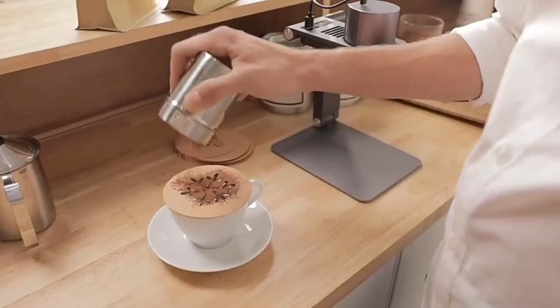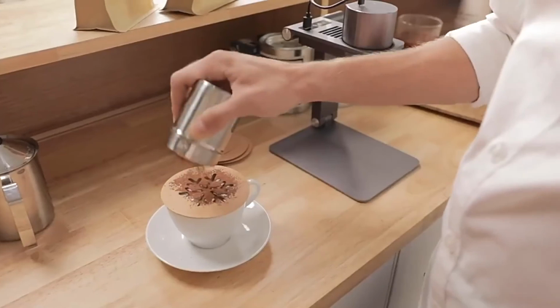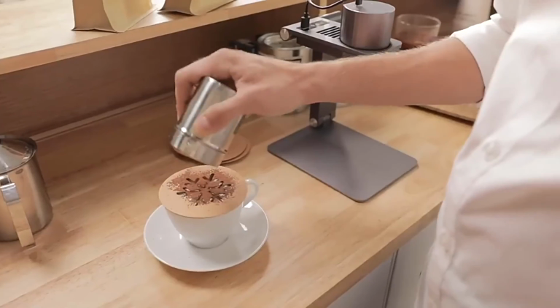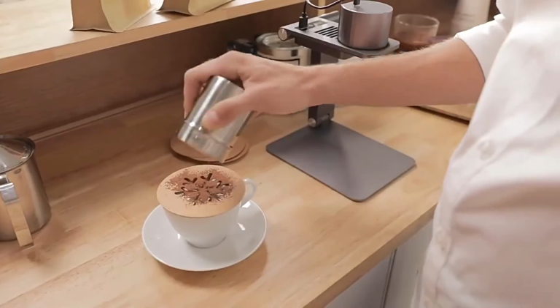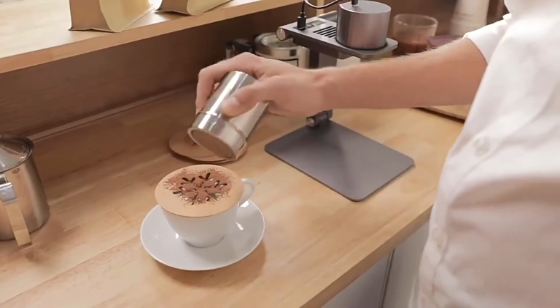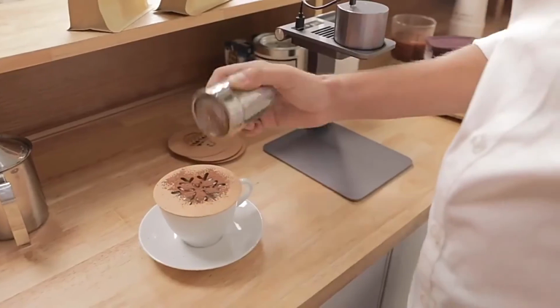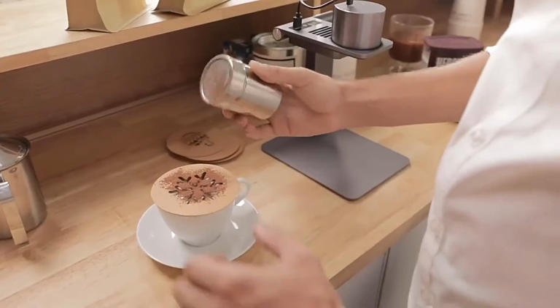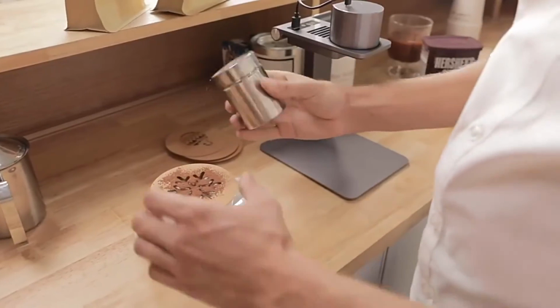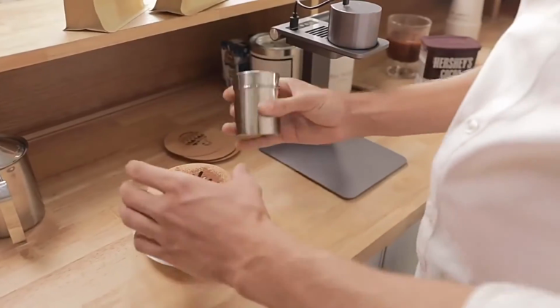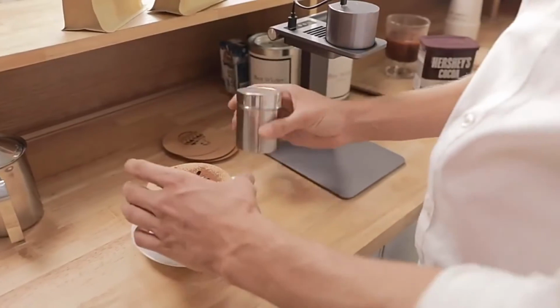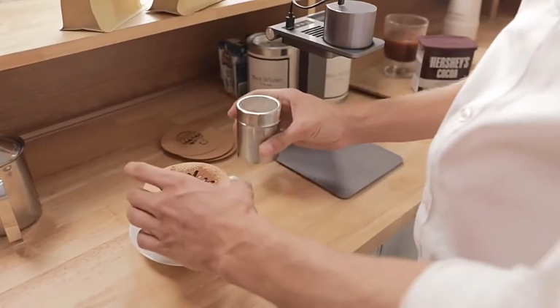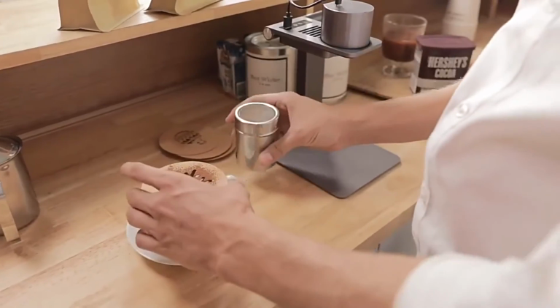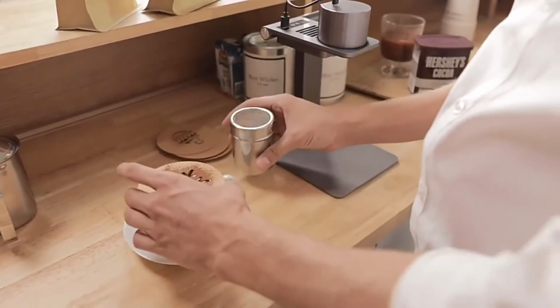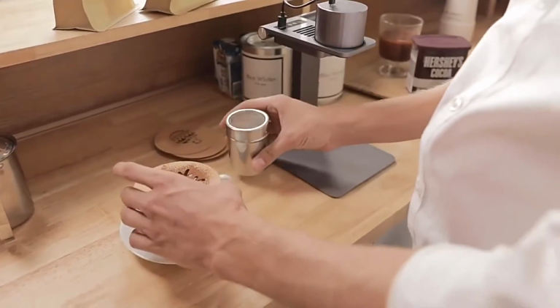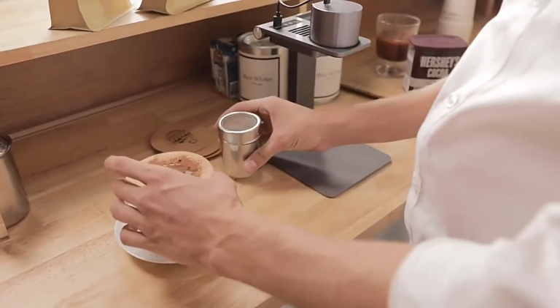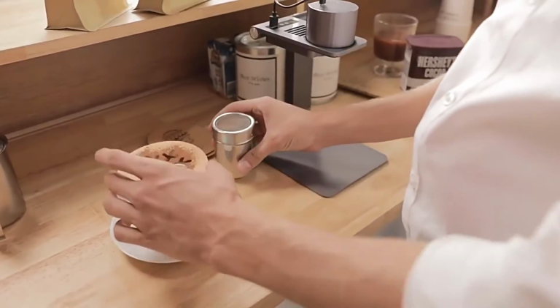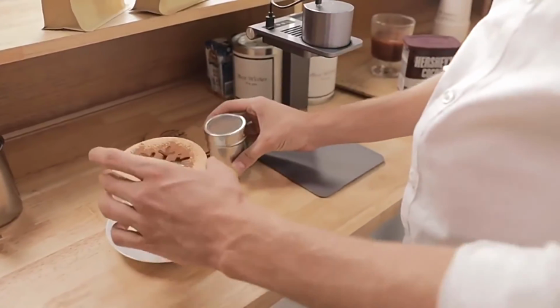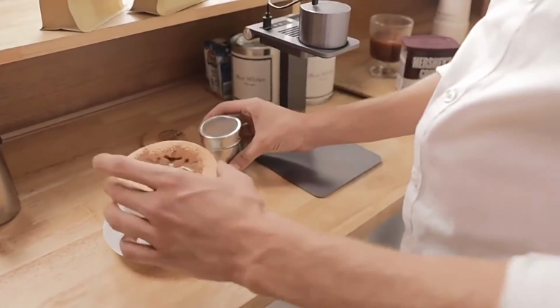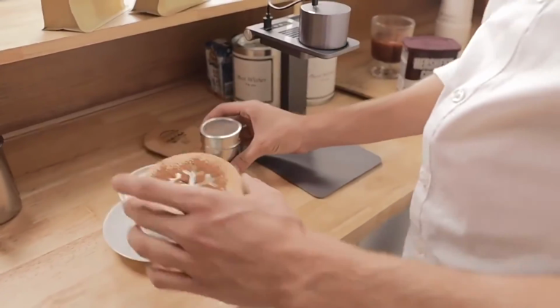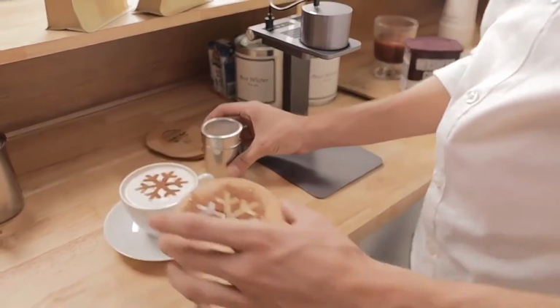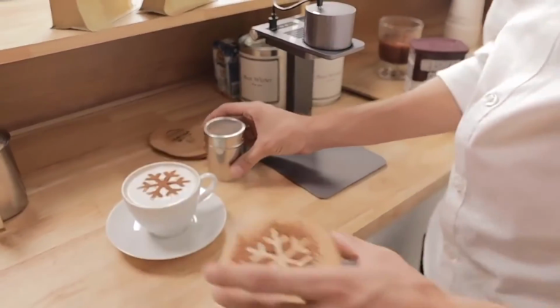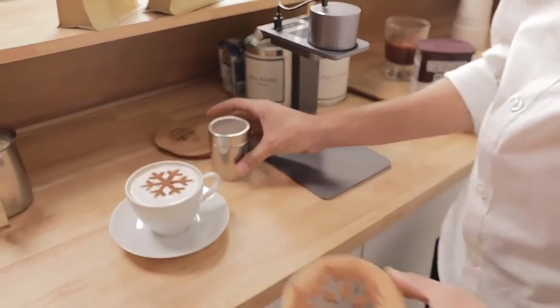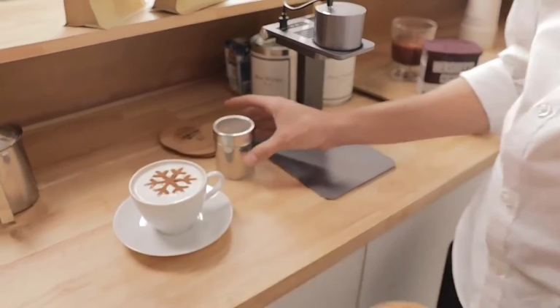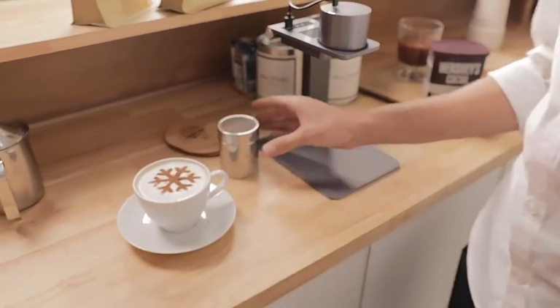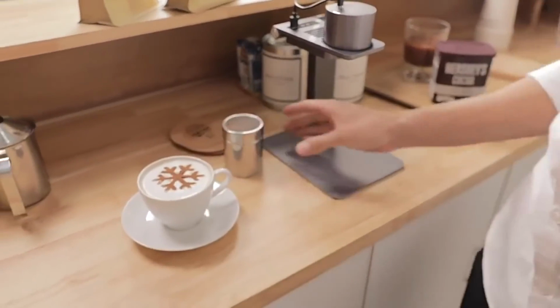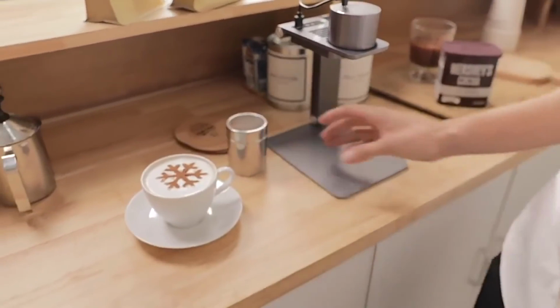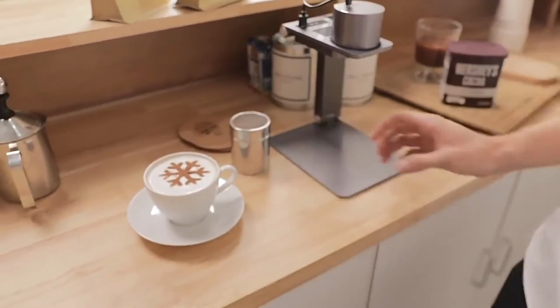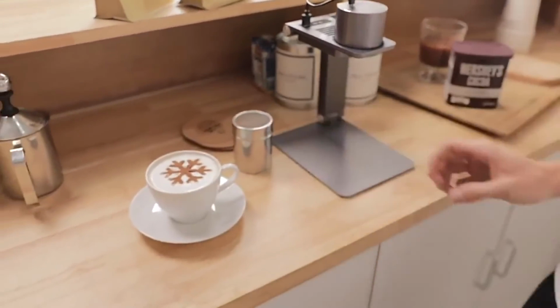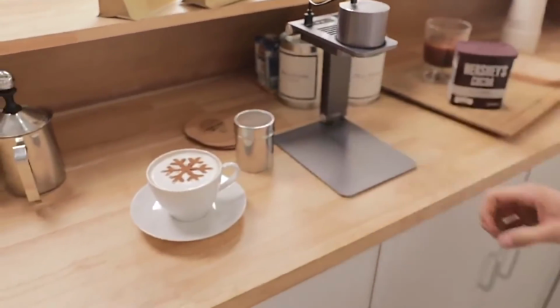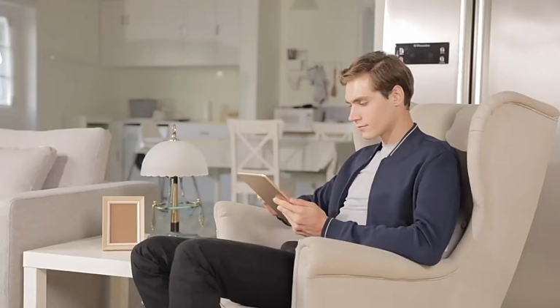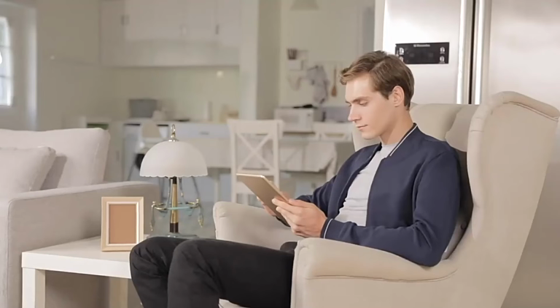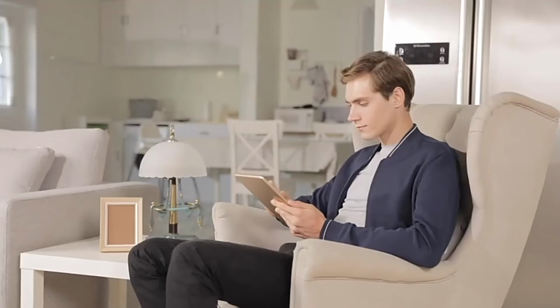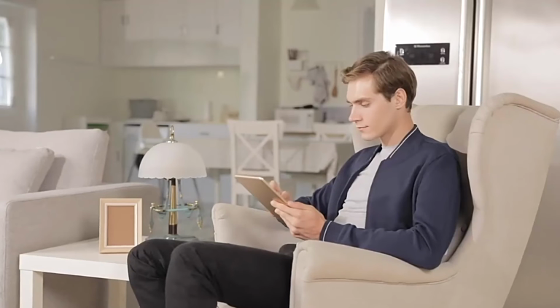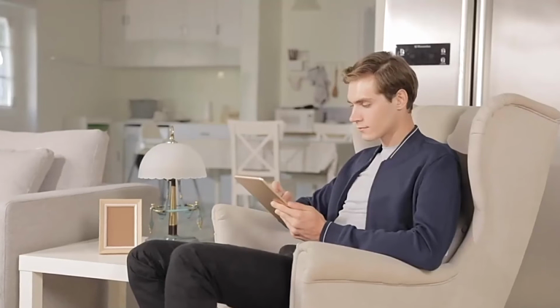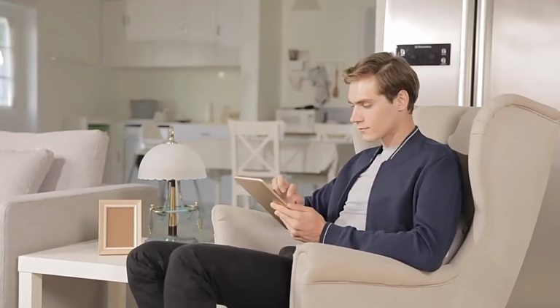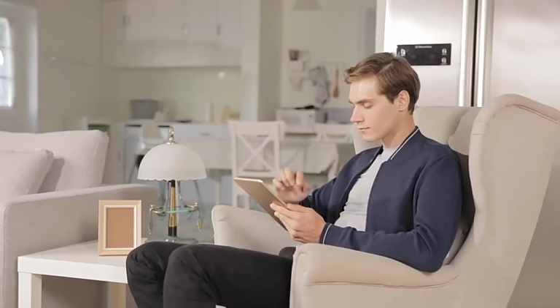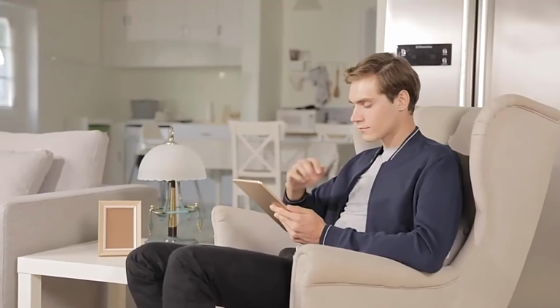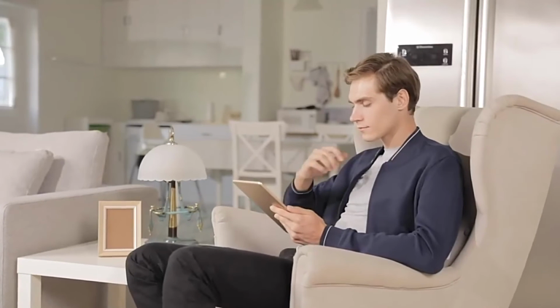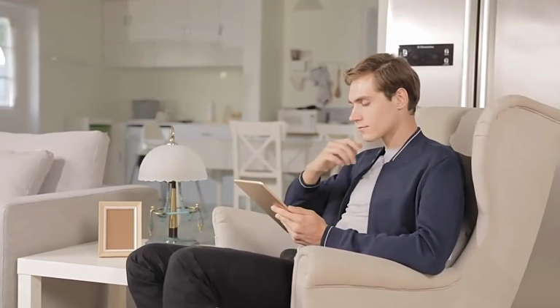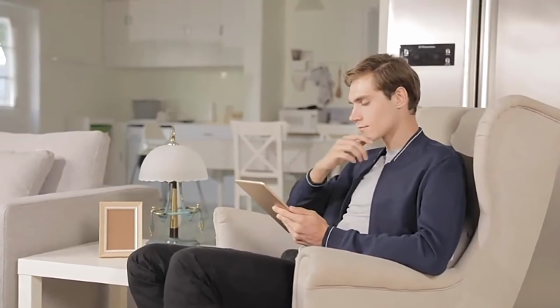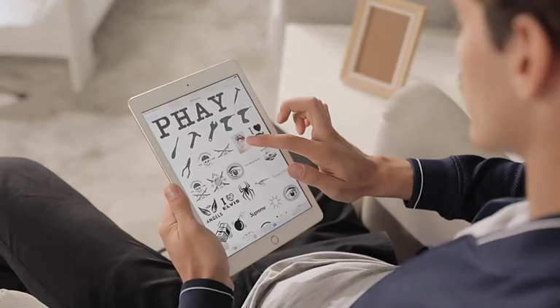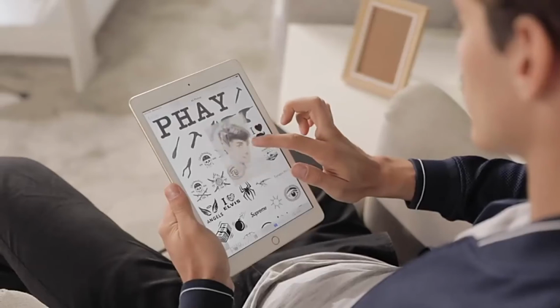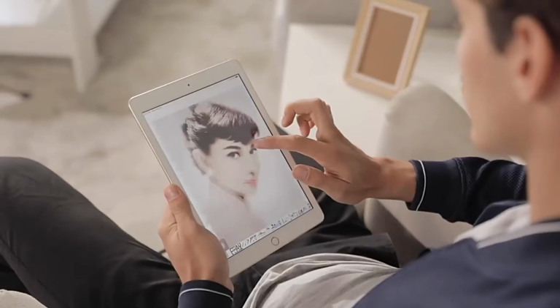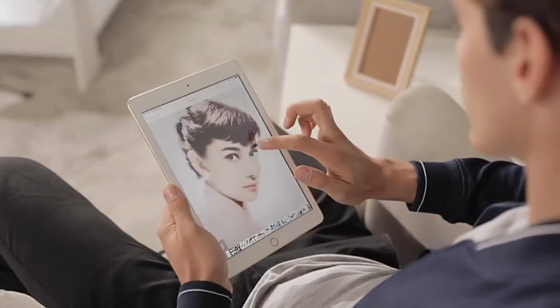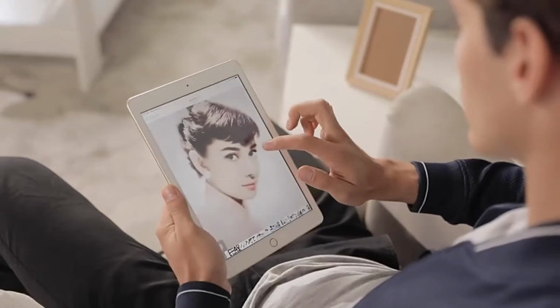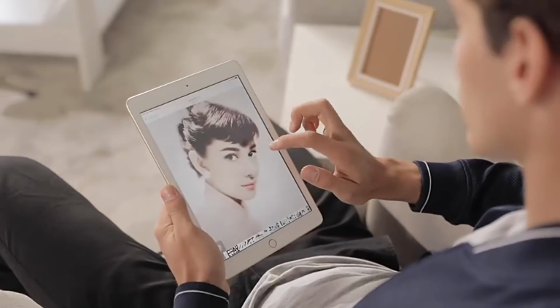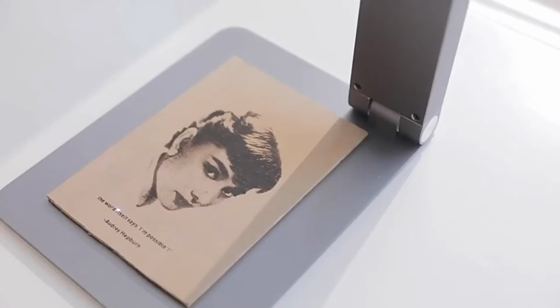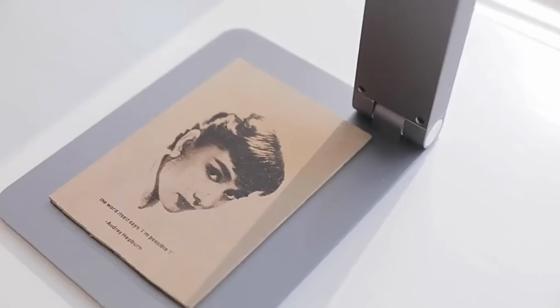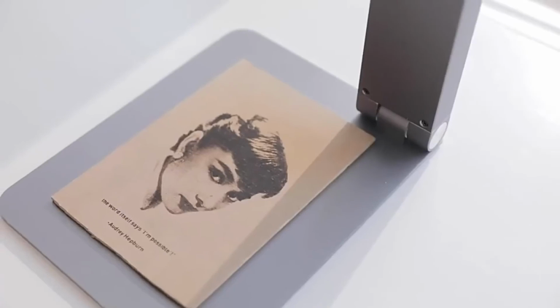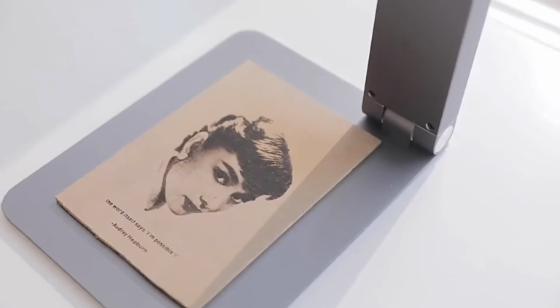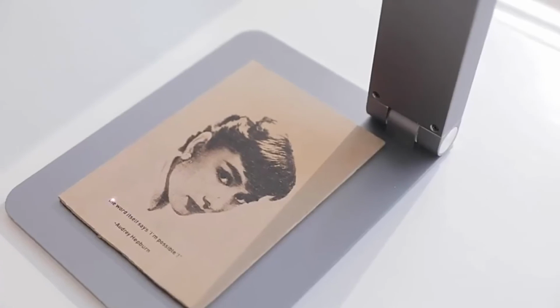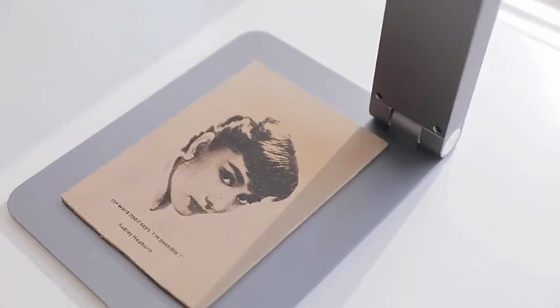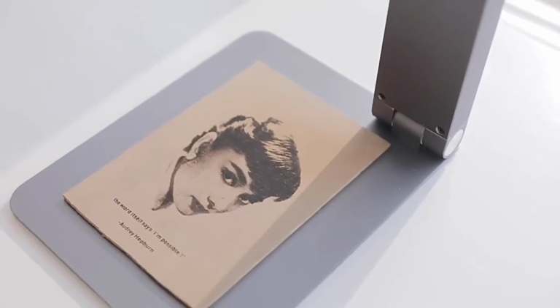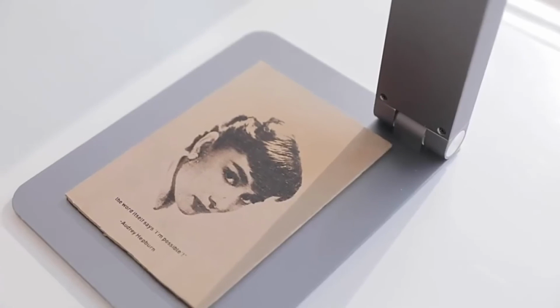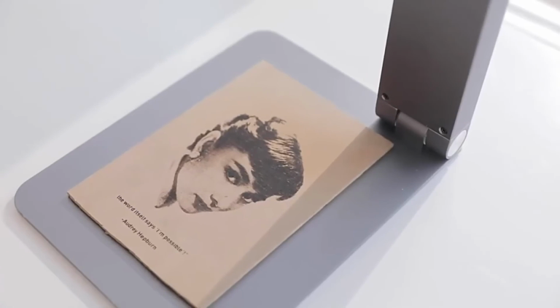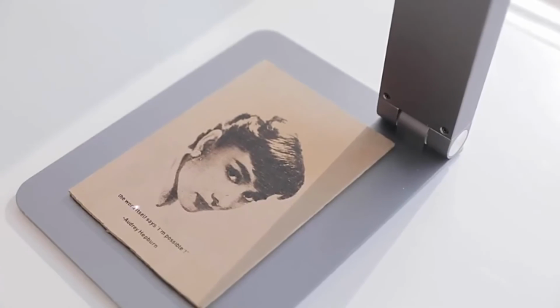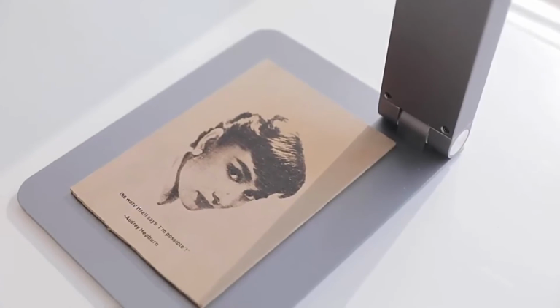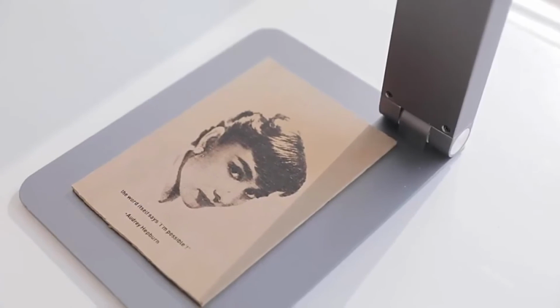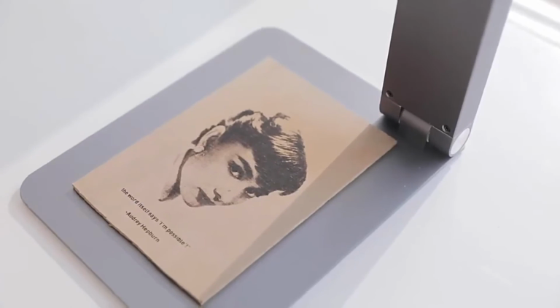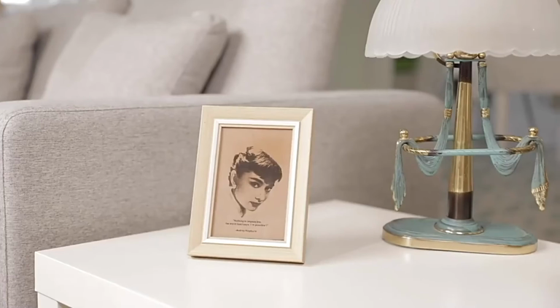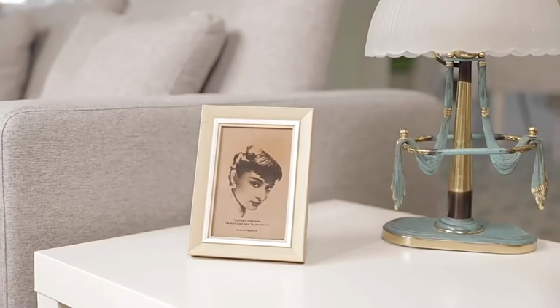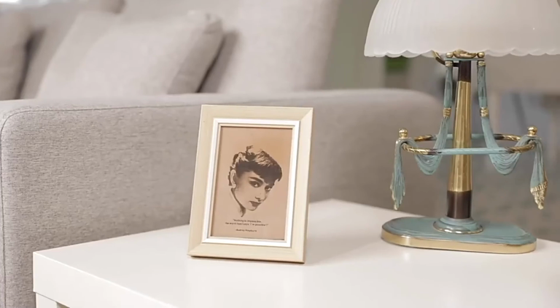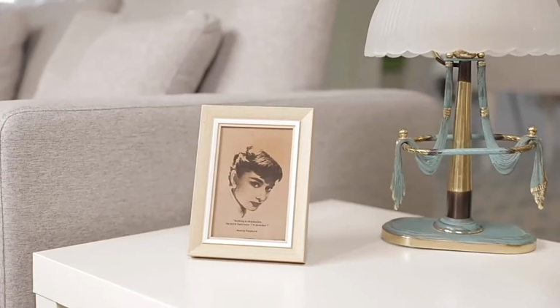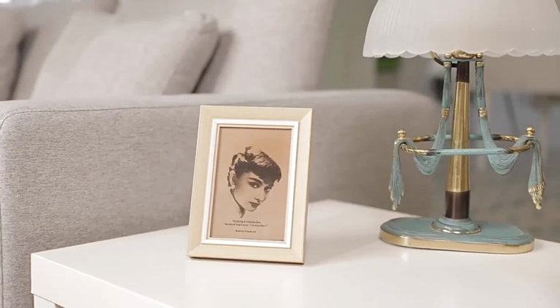It's easy to get Laserpecker ready to work. Laser engraving is as simple as having a cup of coffee. Realize all your imaginations with Laserpecker.